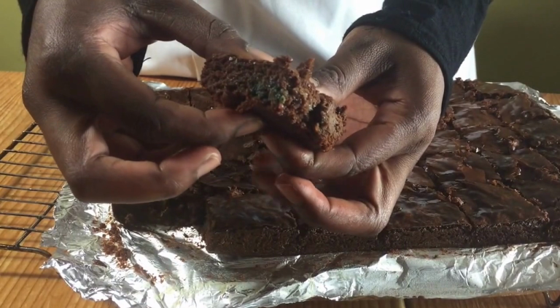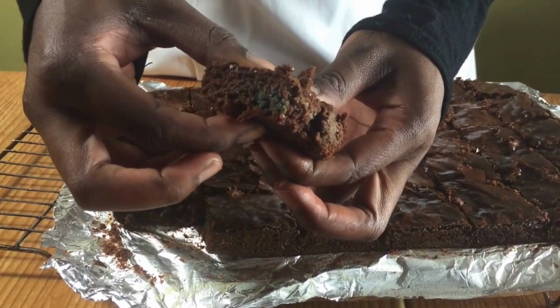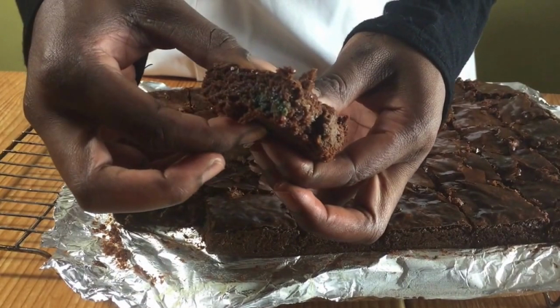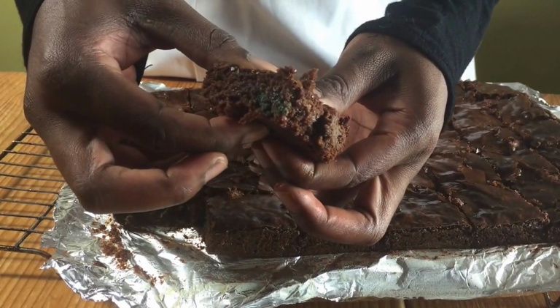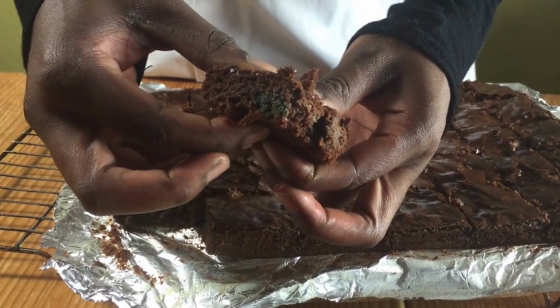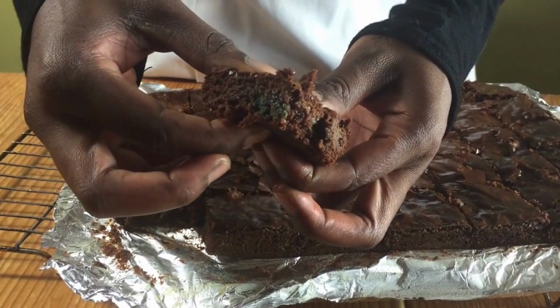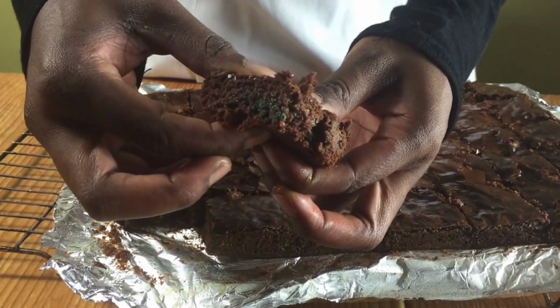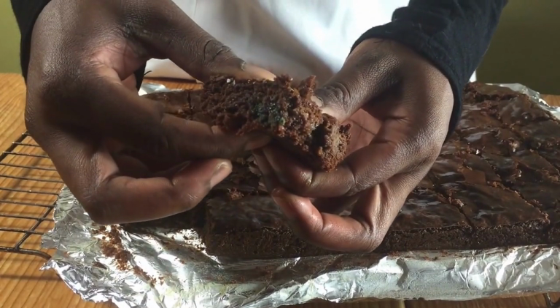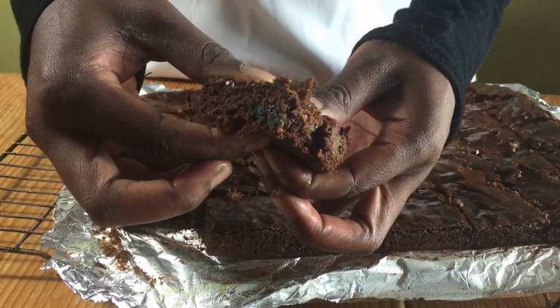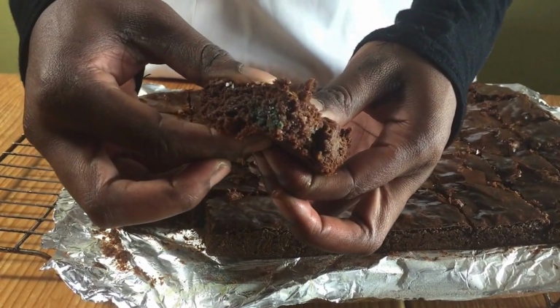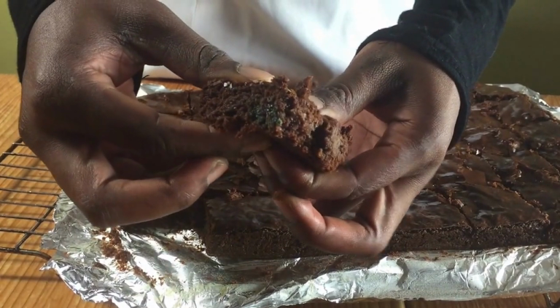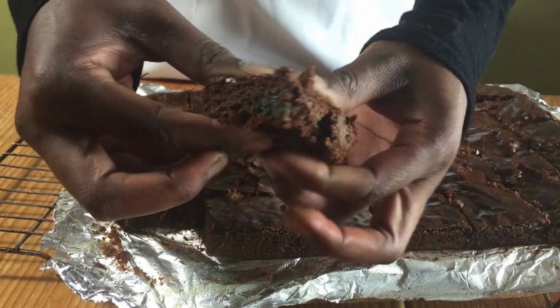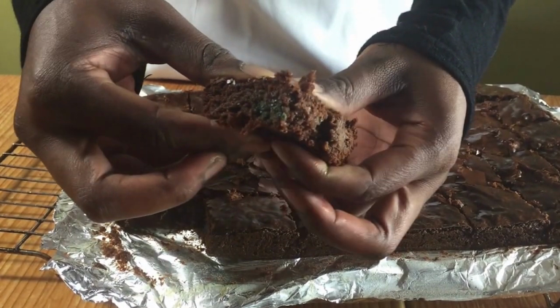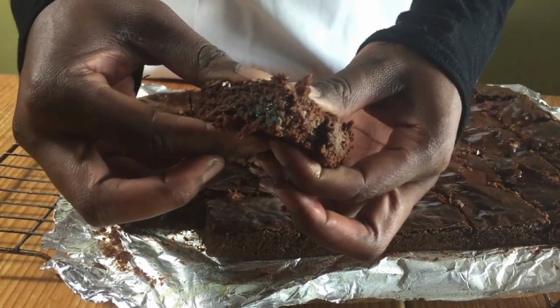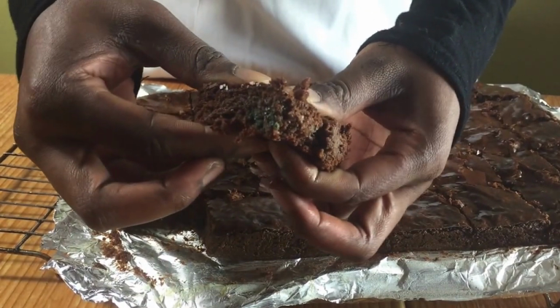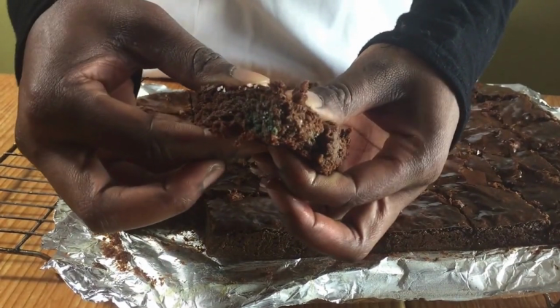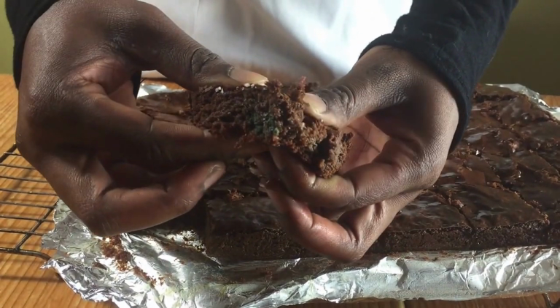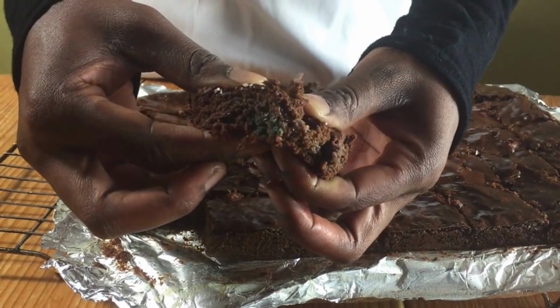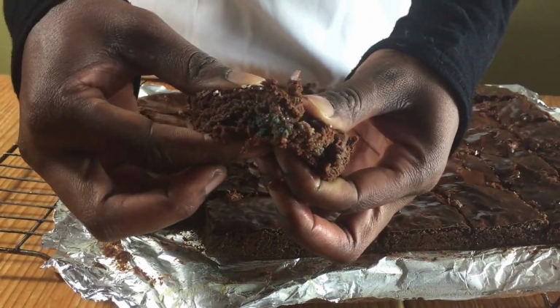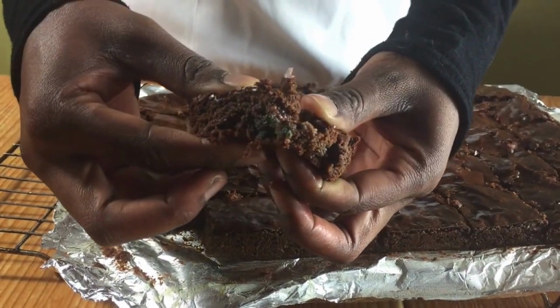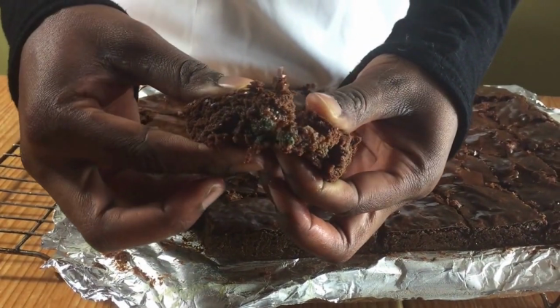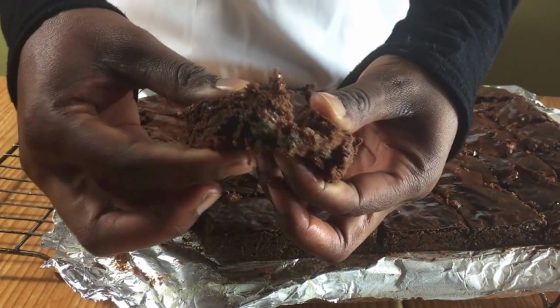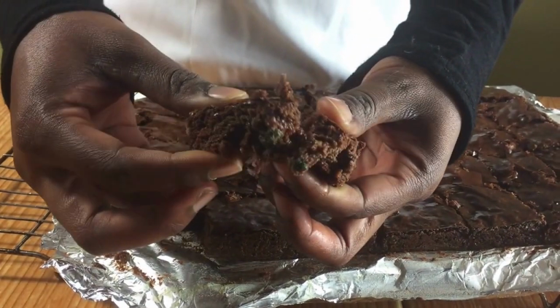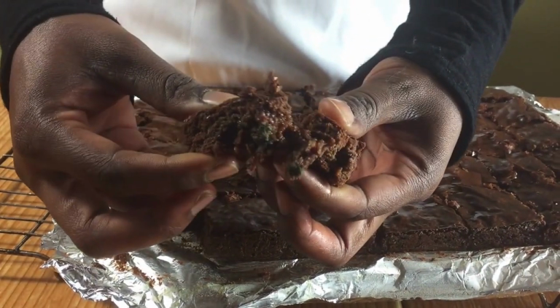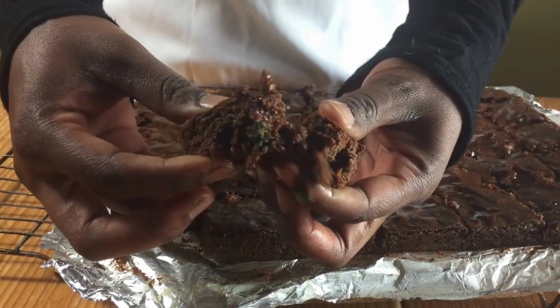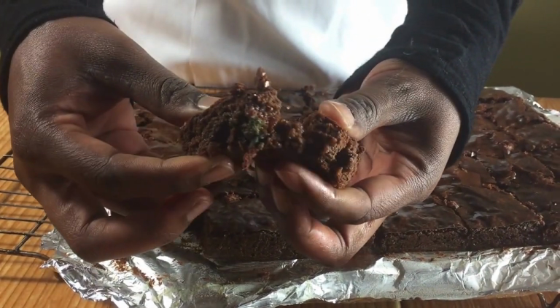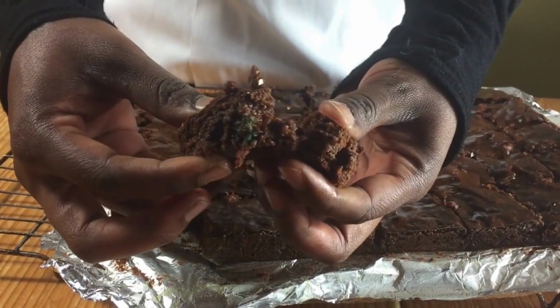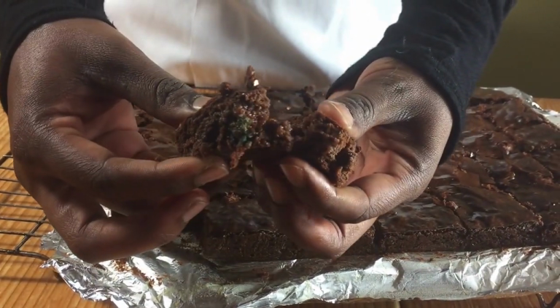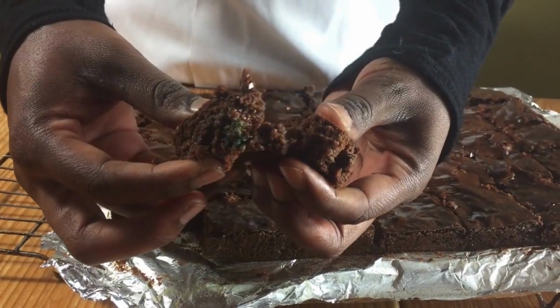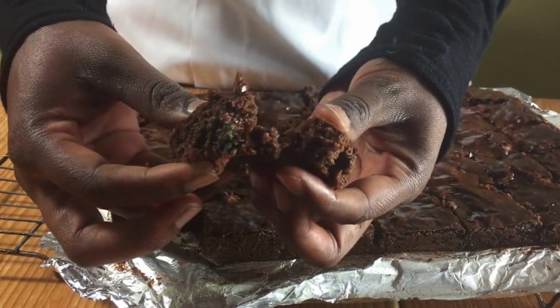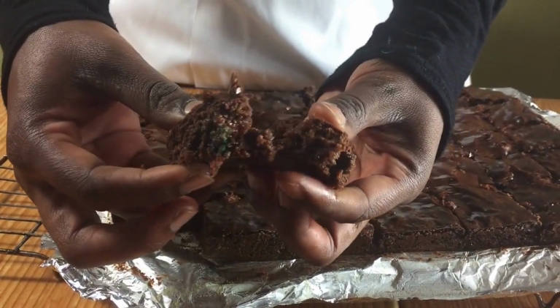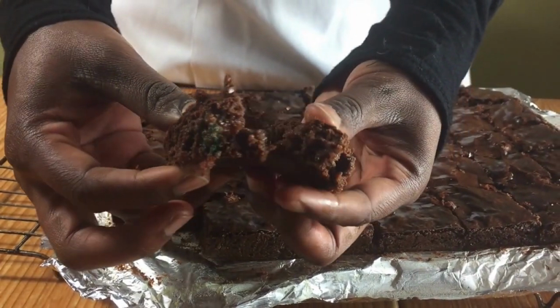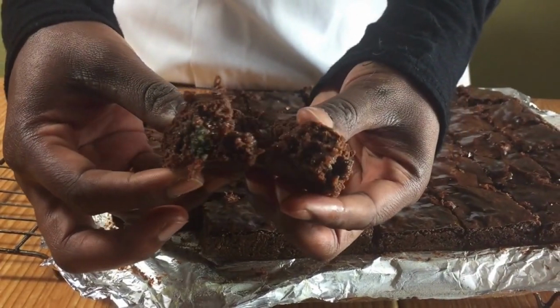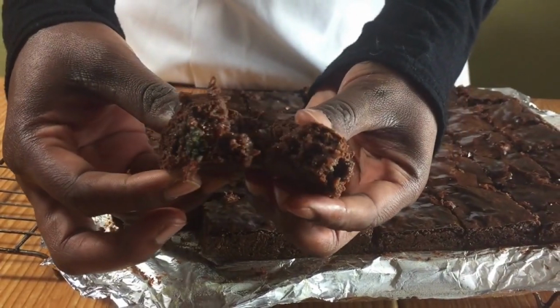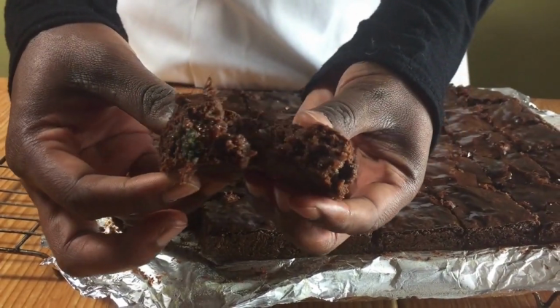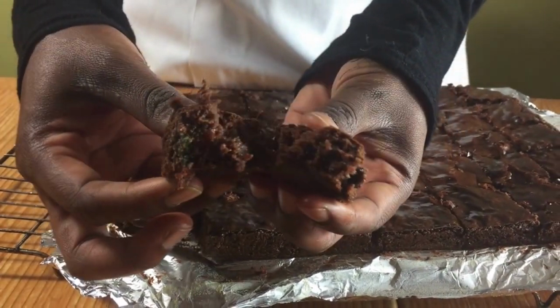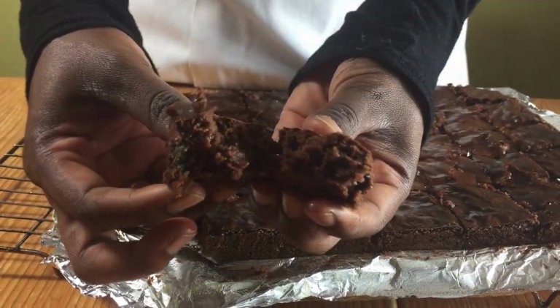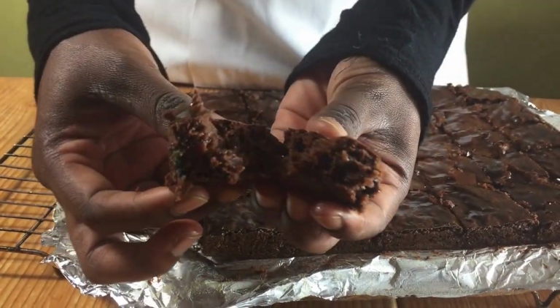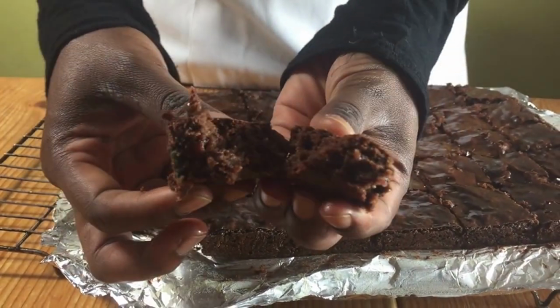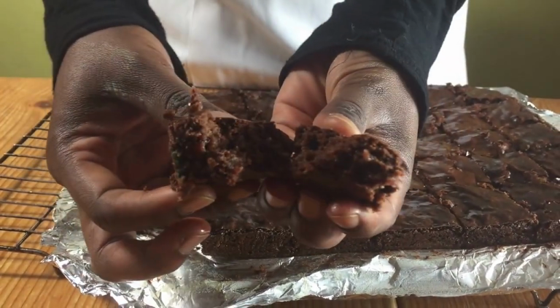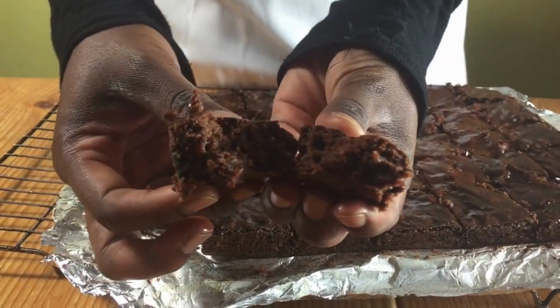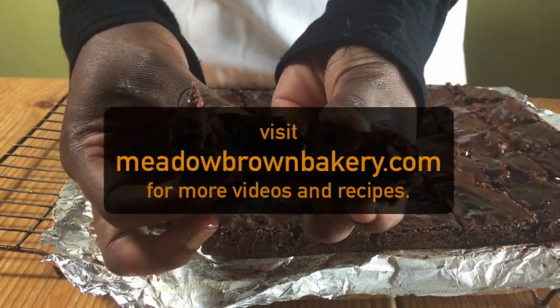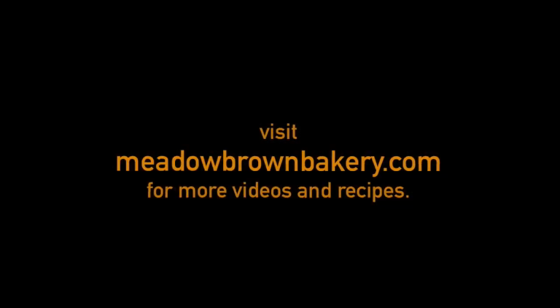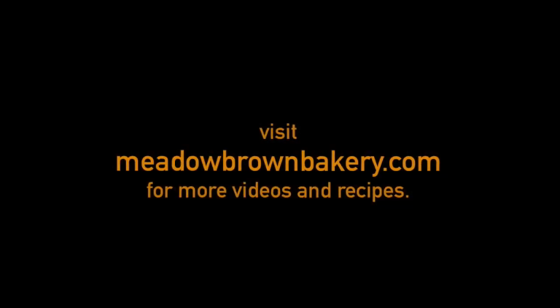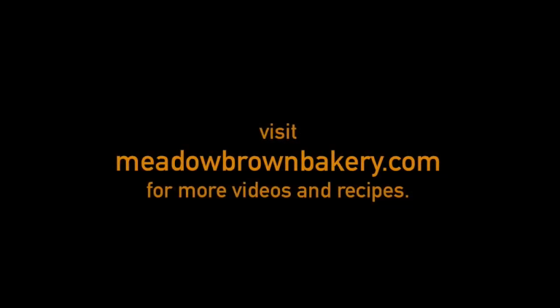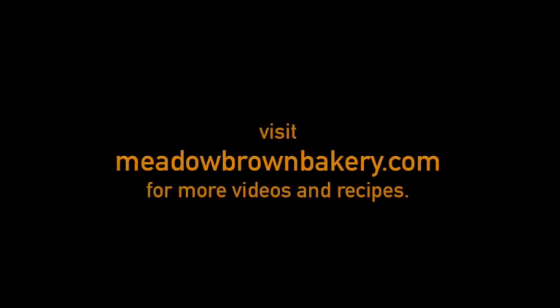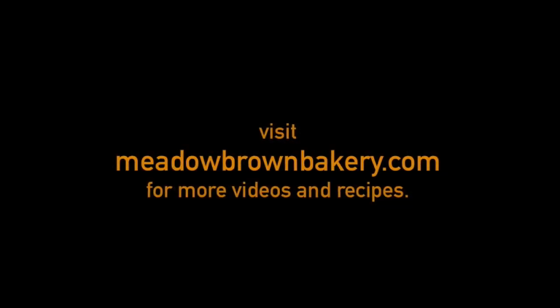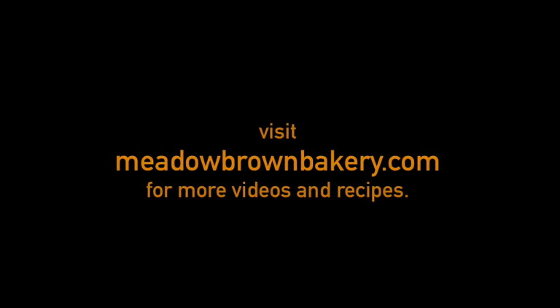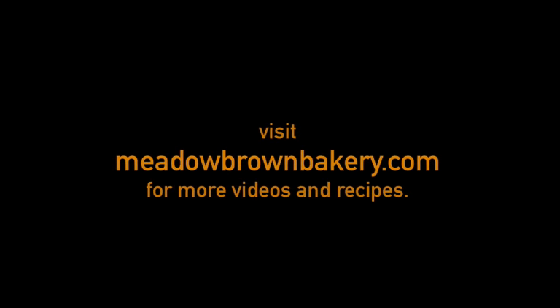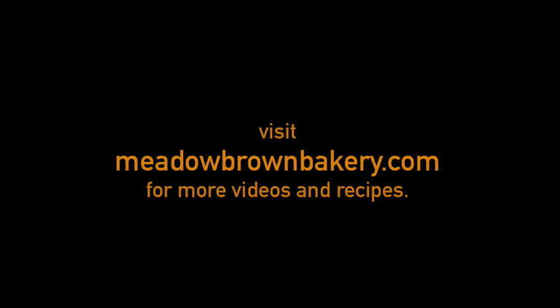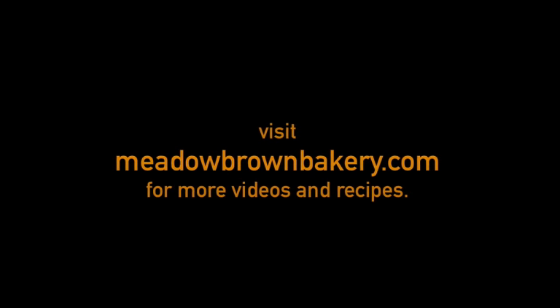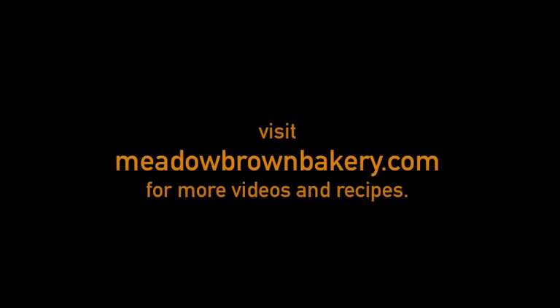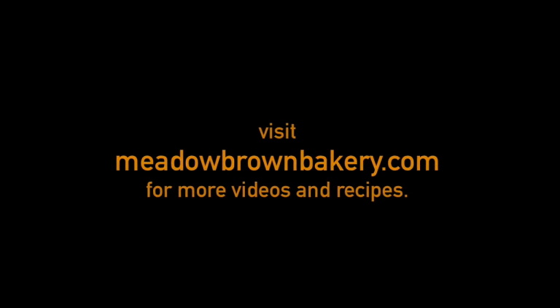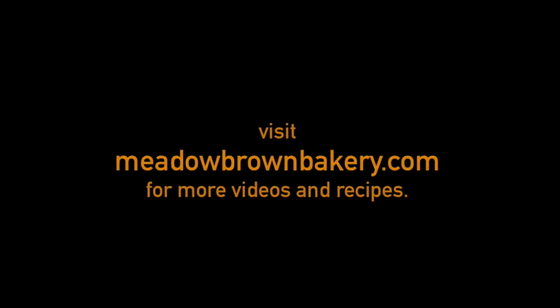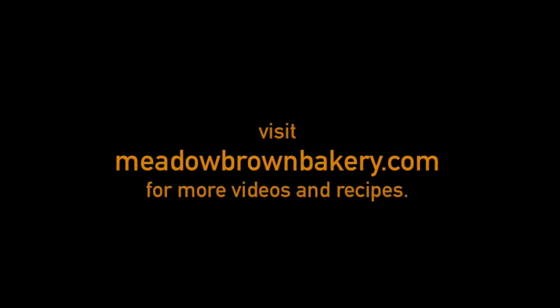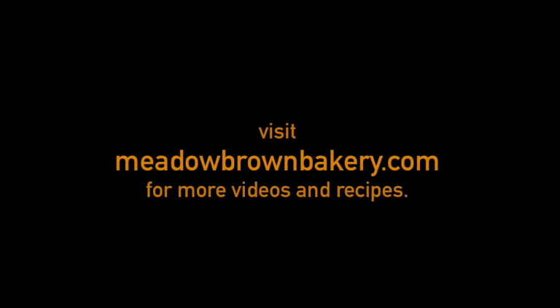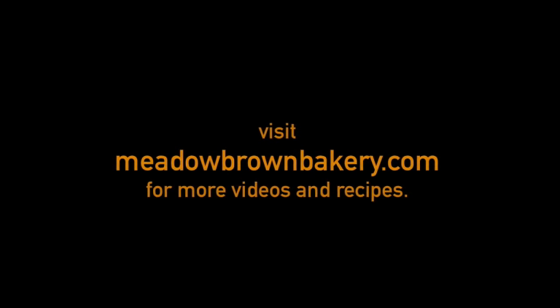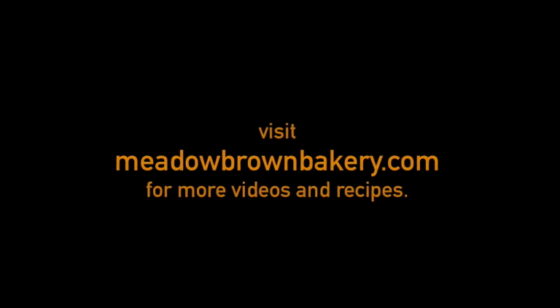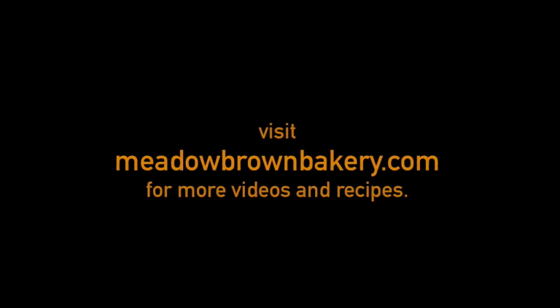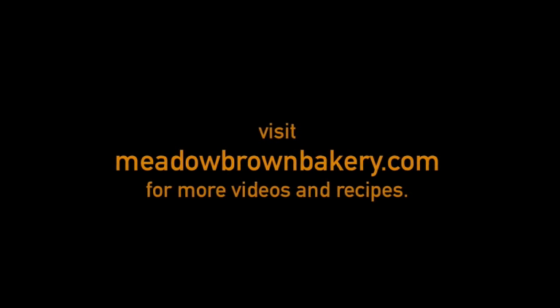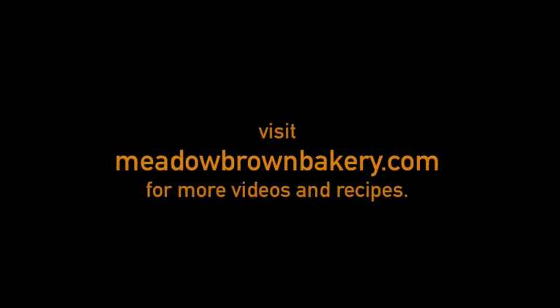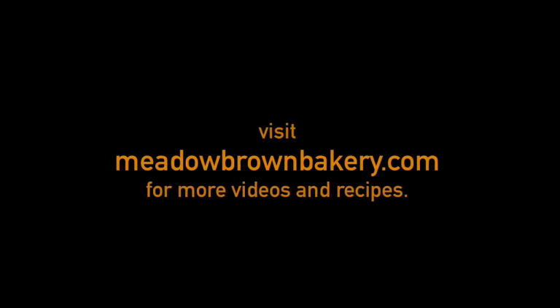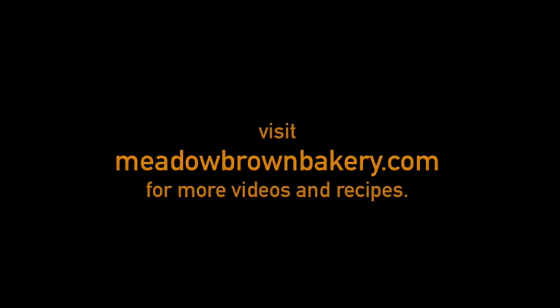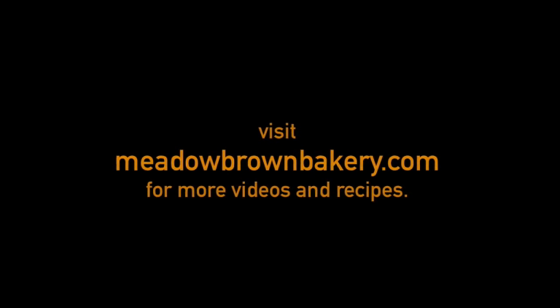Thanks for watching and see you again soon. For more videos like this, visit my website at www.middlebrandbakery.com.